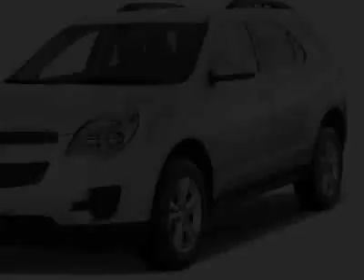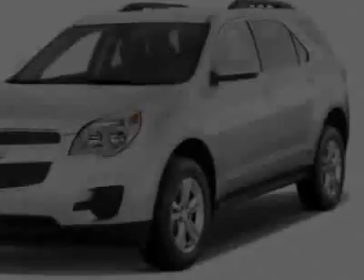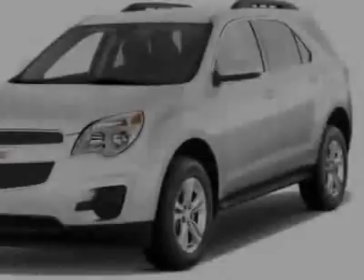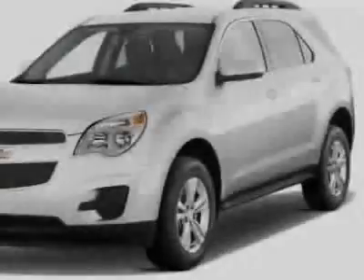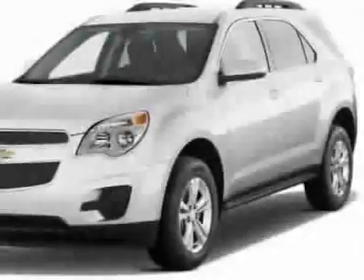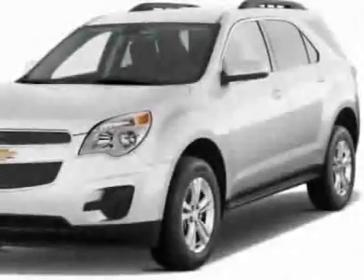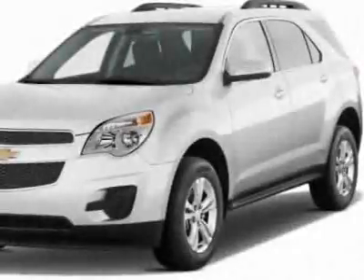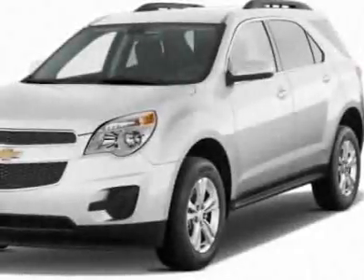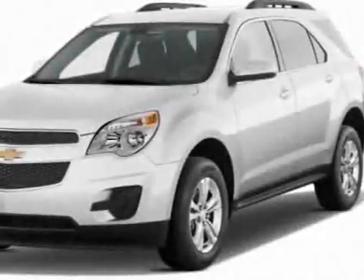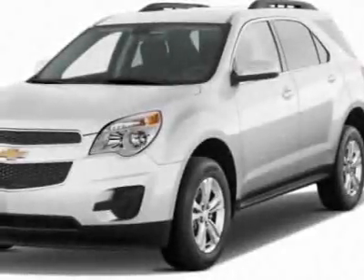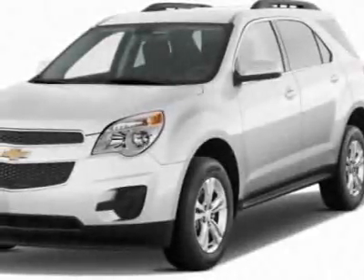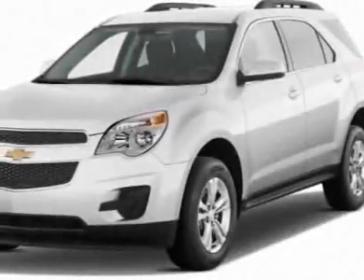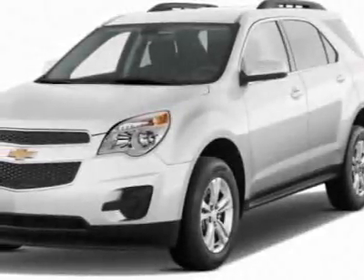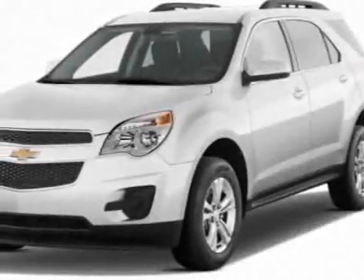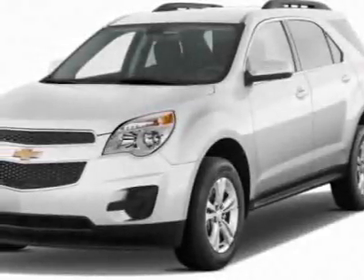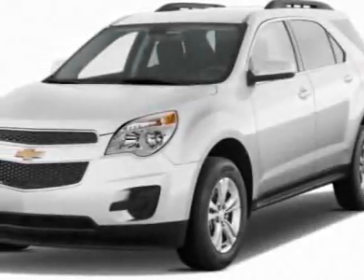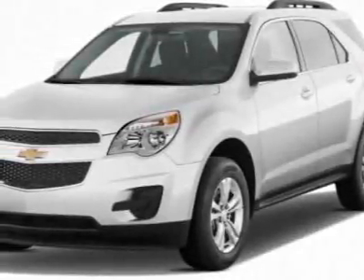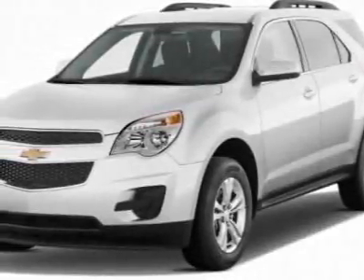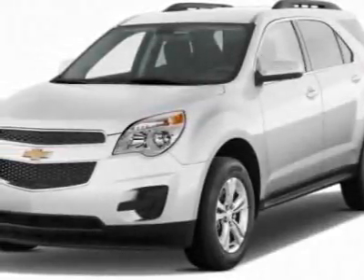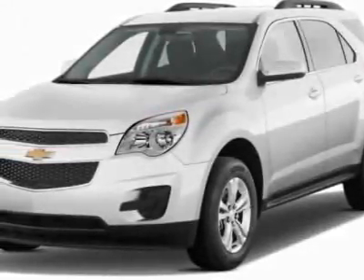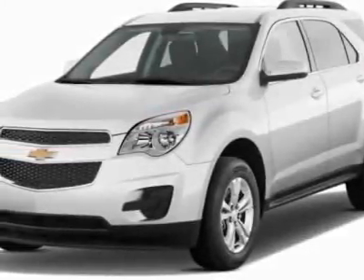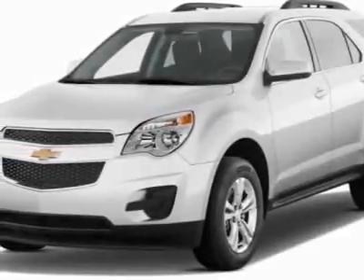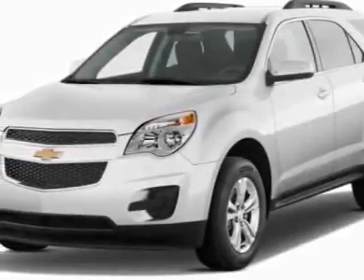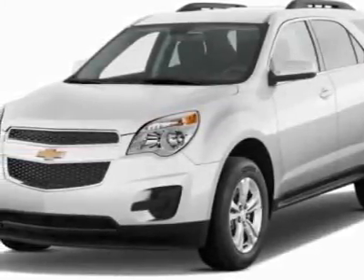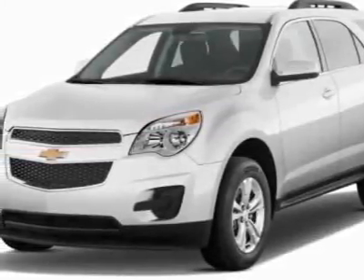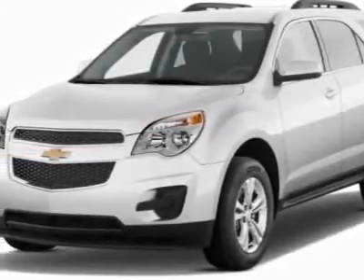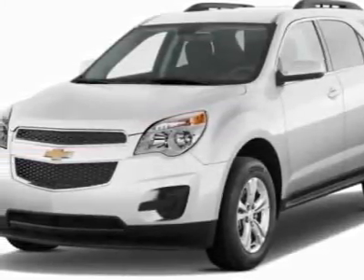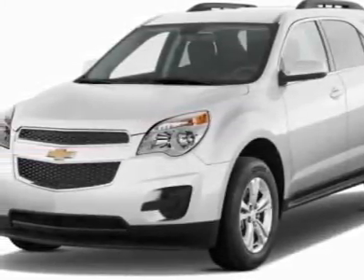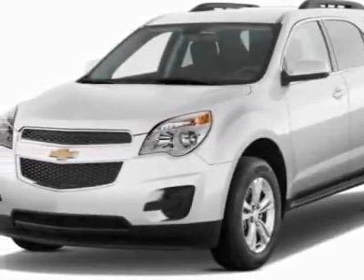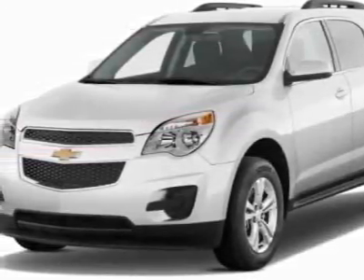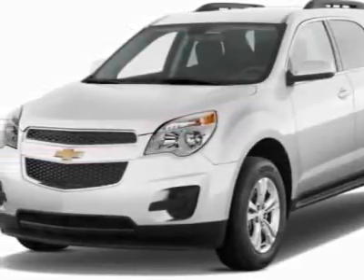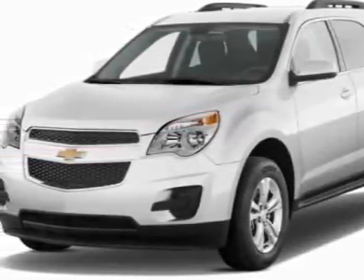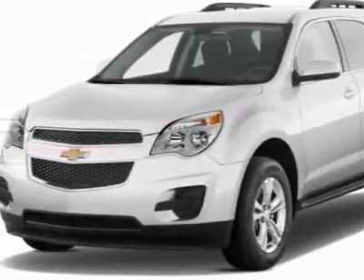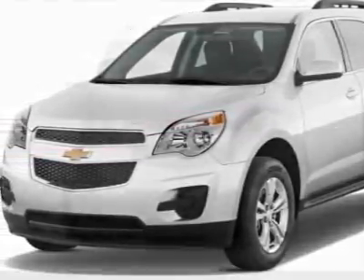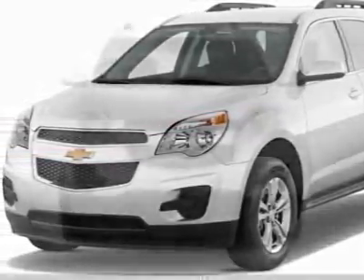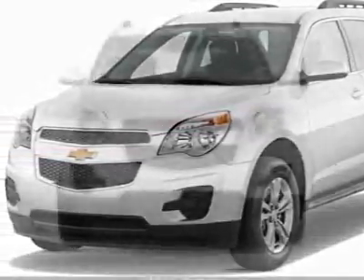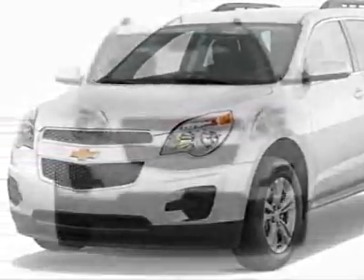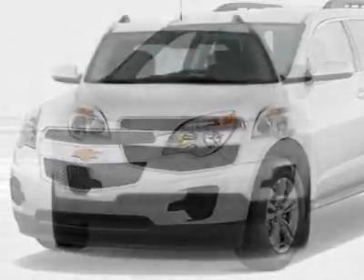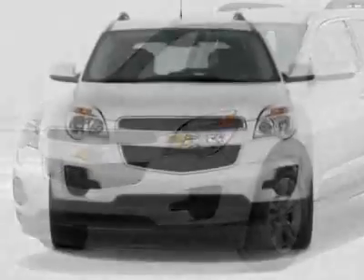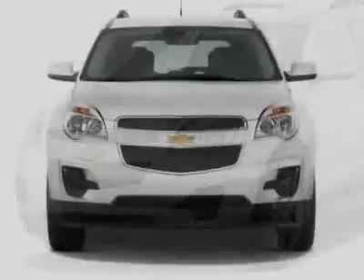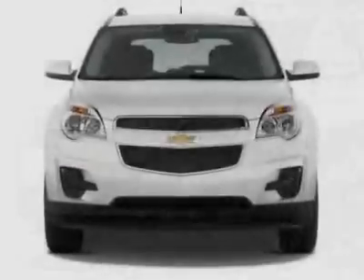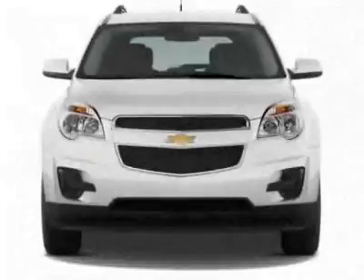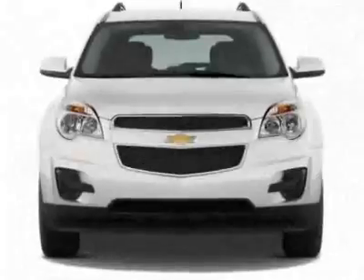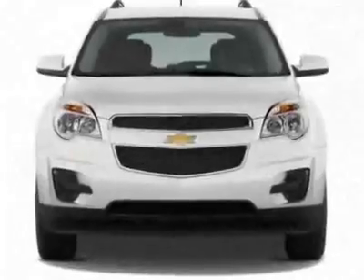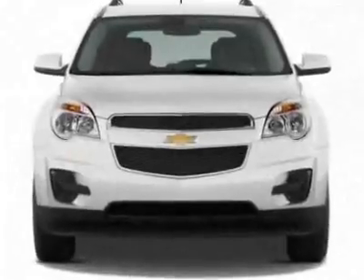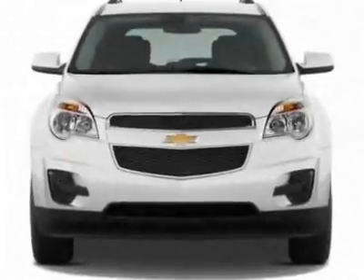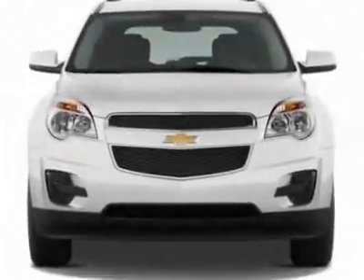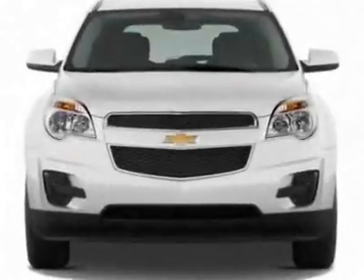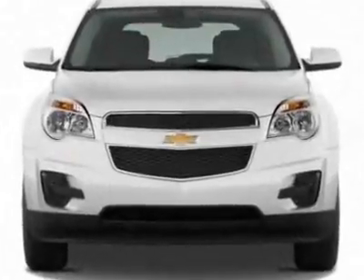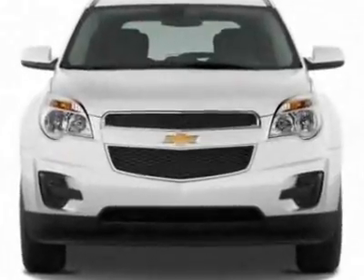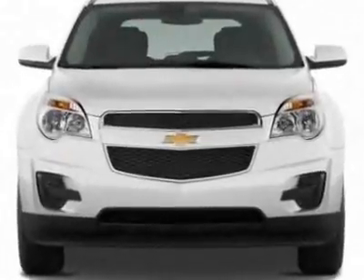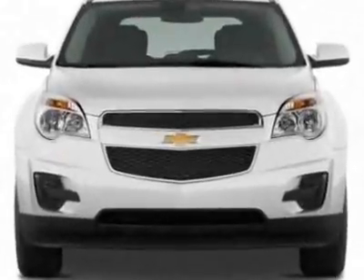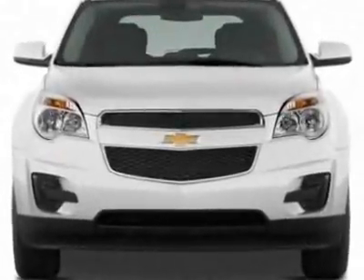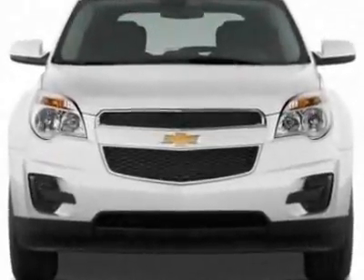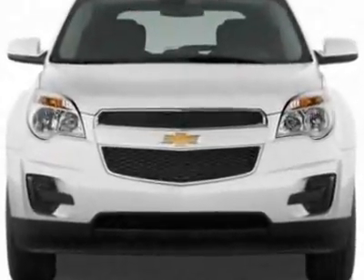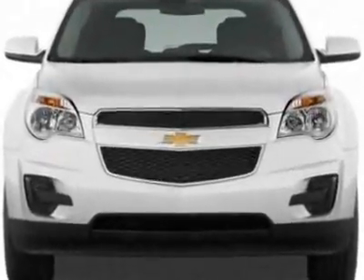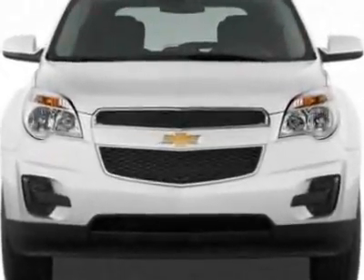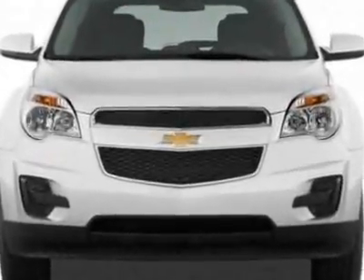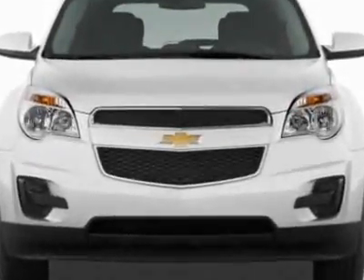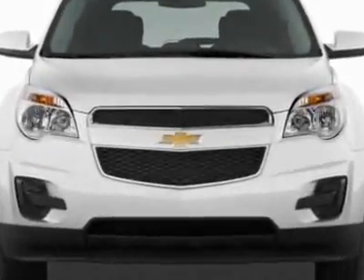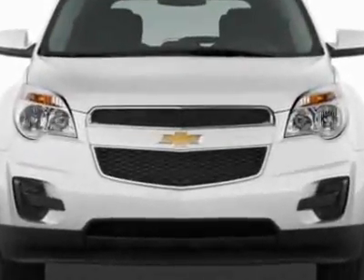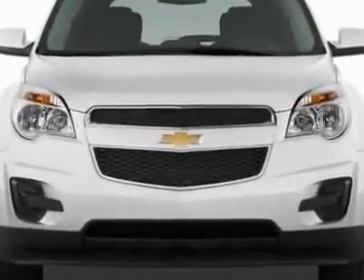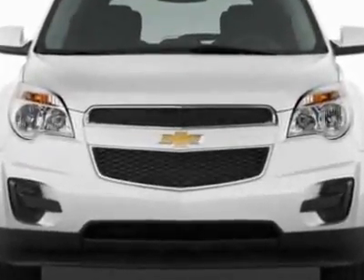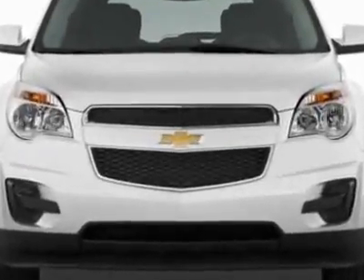Check out this new 2011 Chevrolet Equinox. For your protection, this vehicle has a full factory warranty.